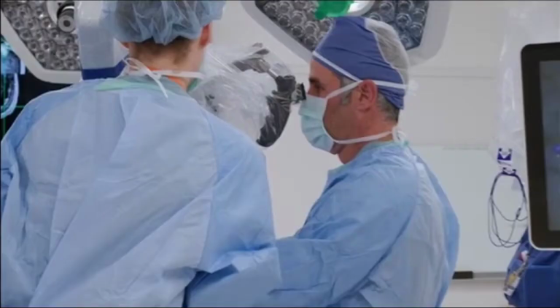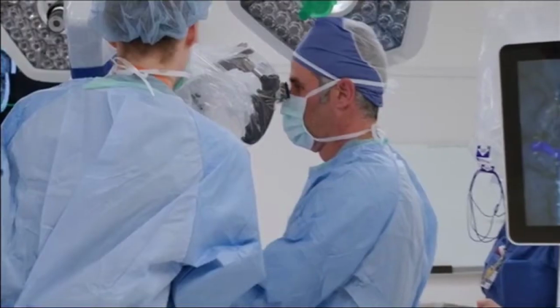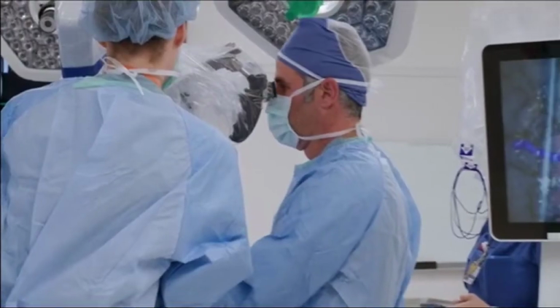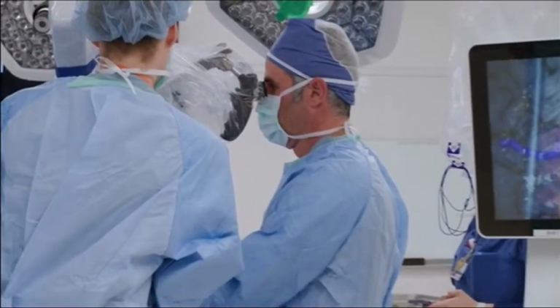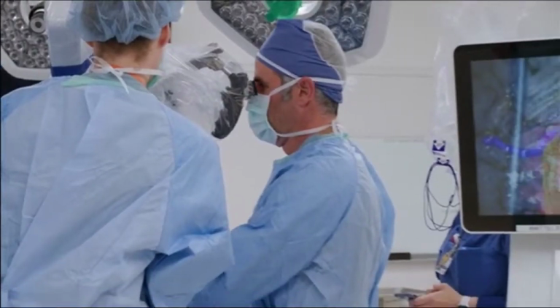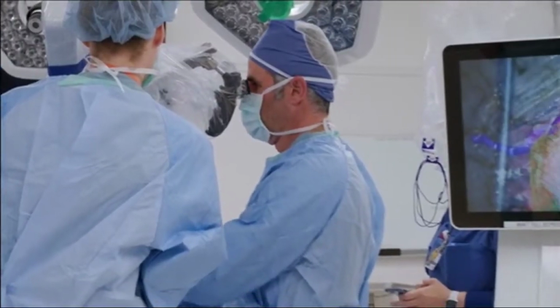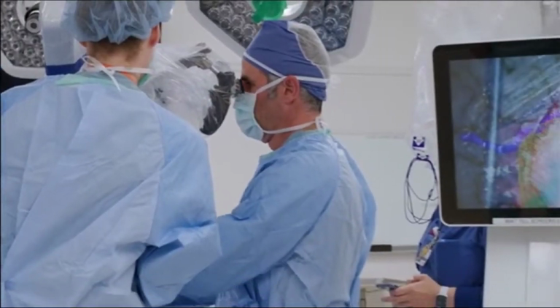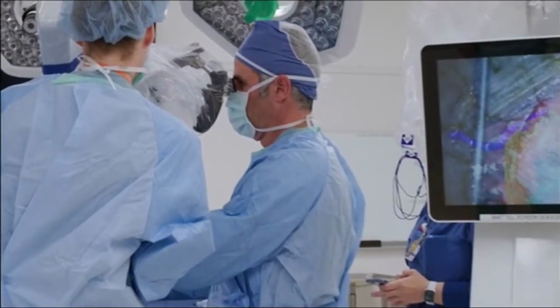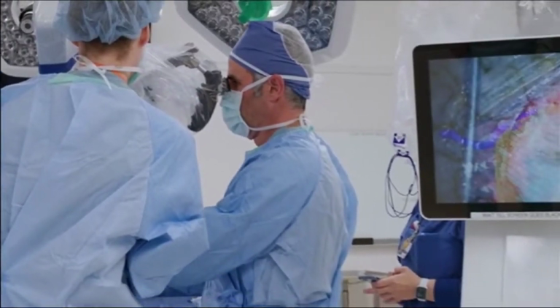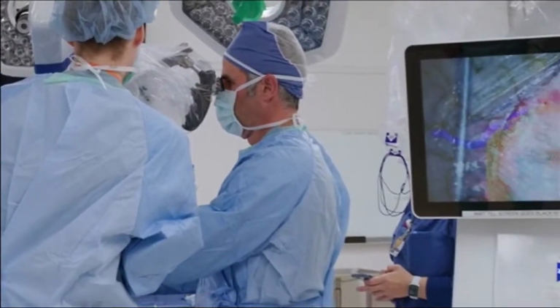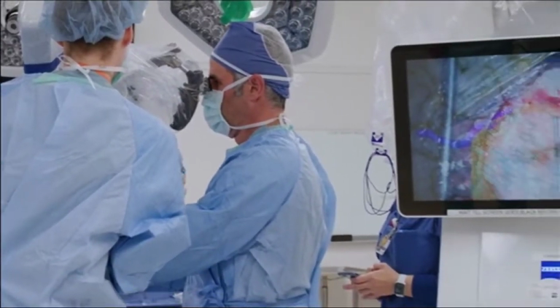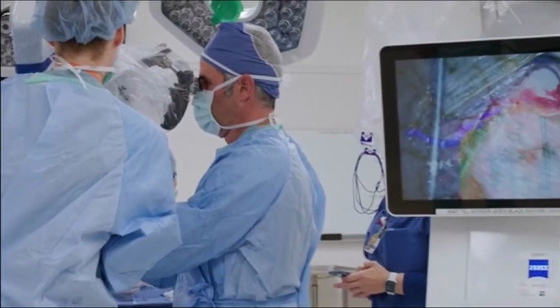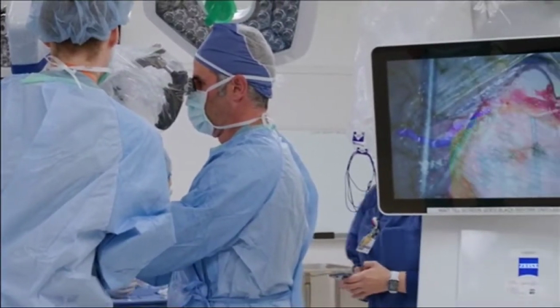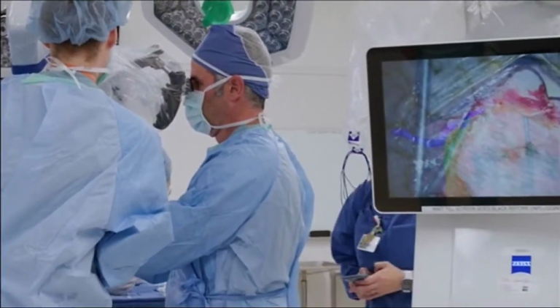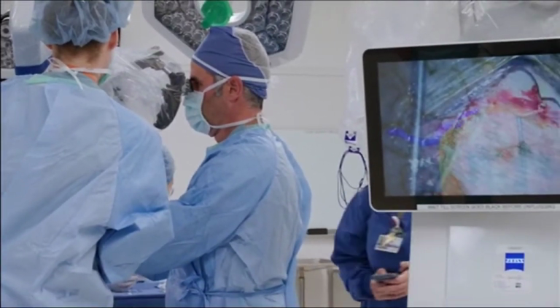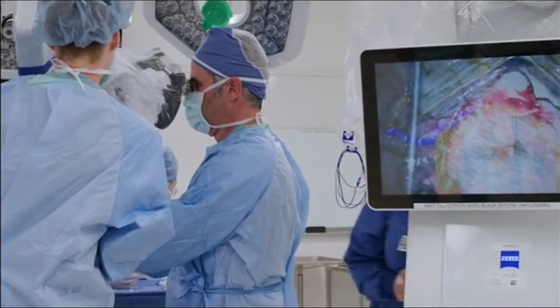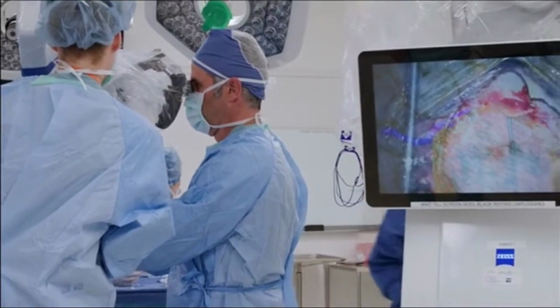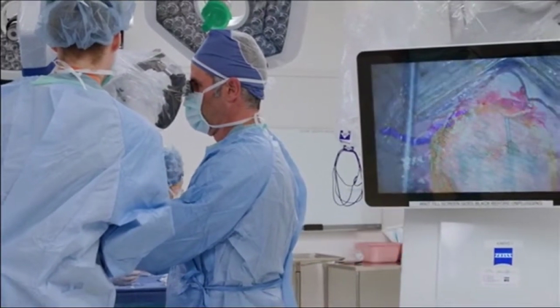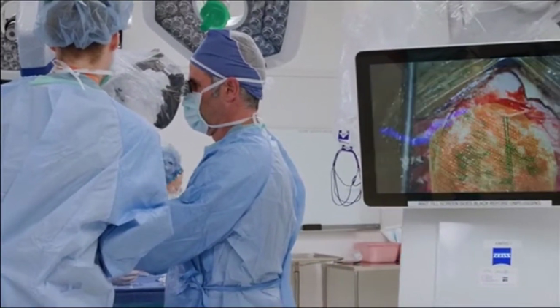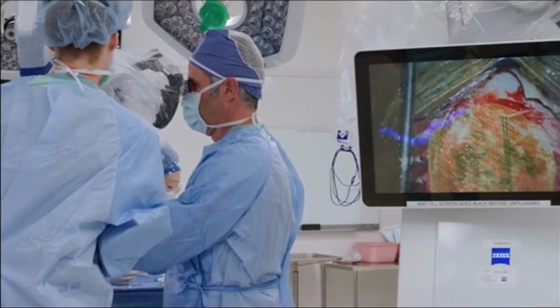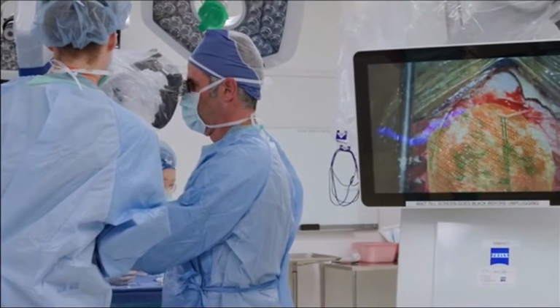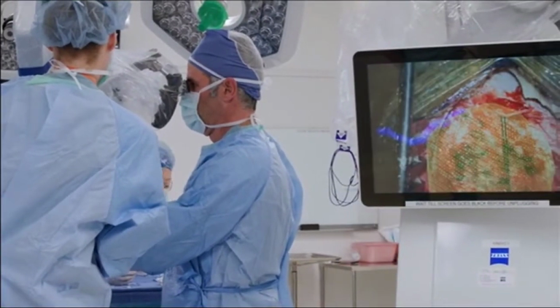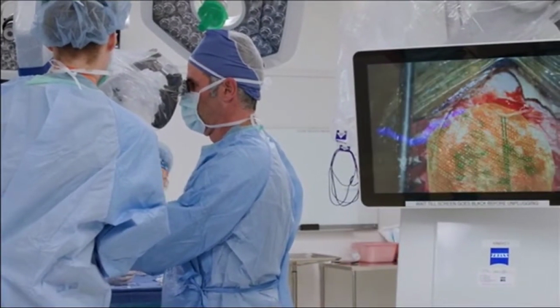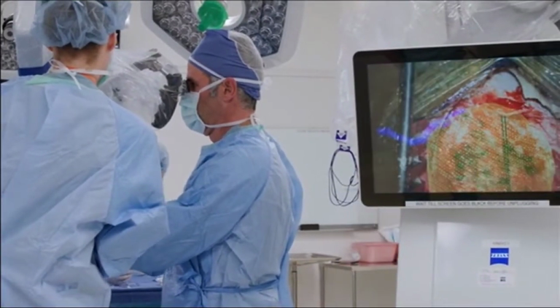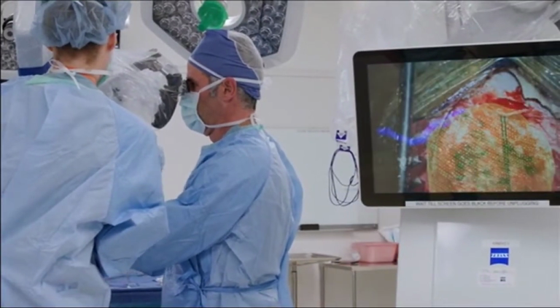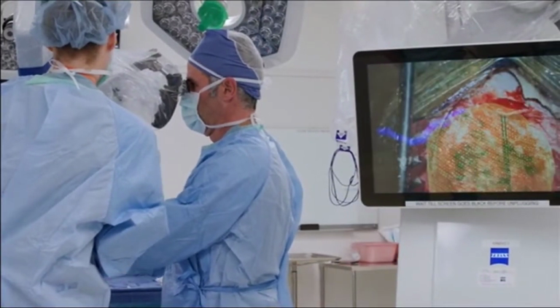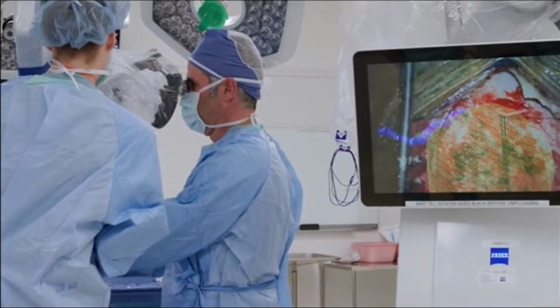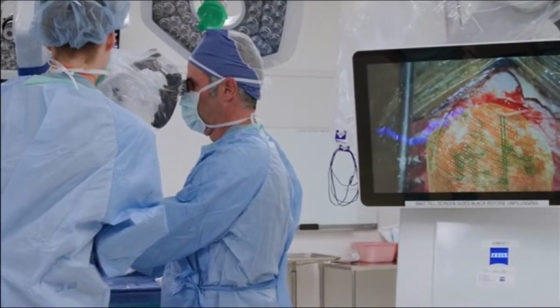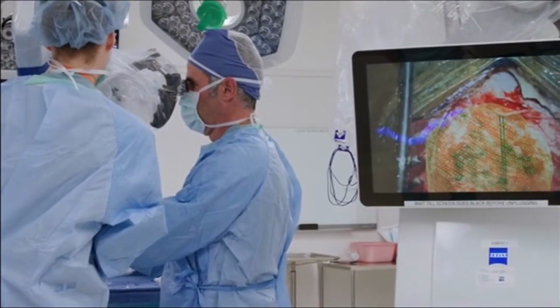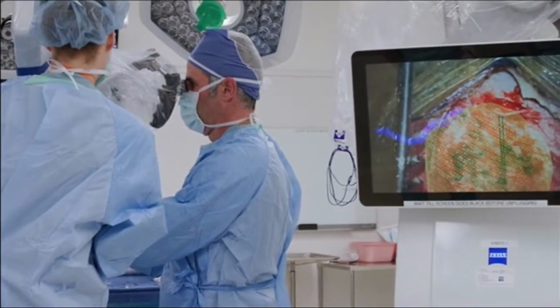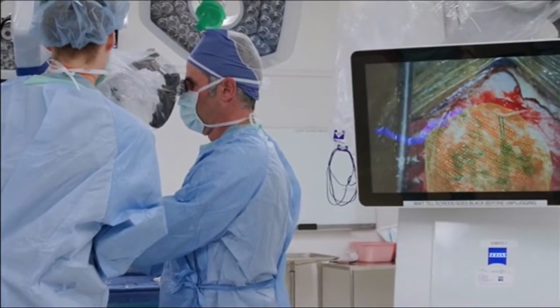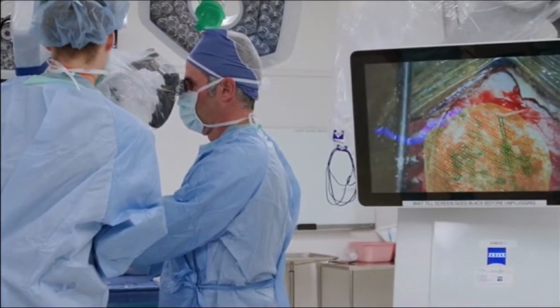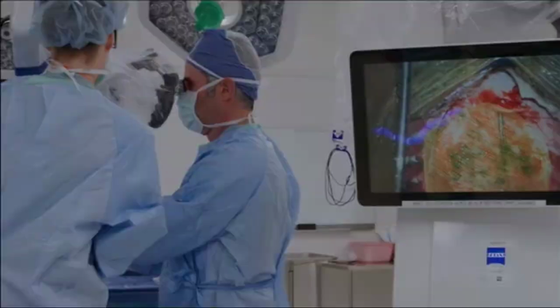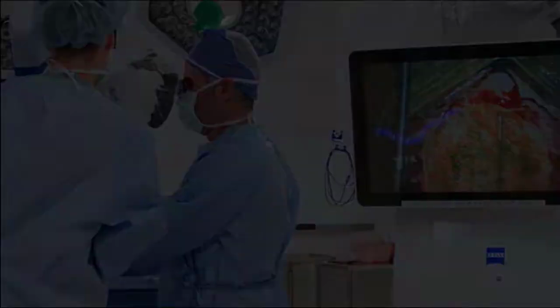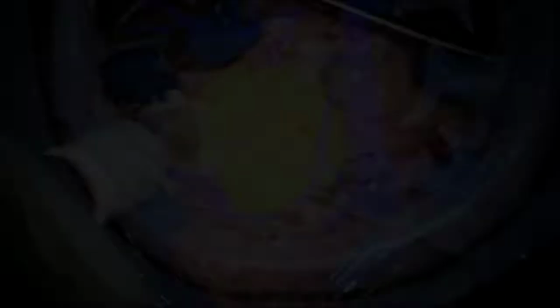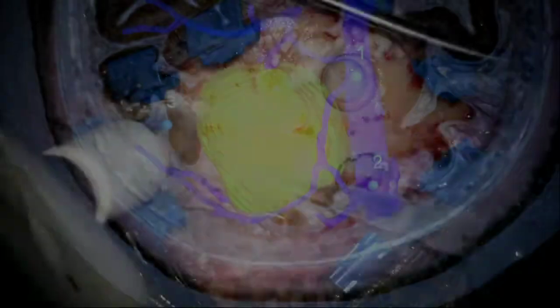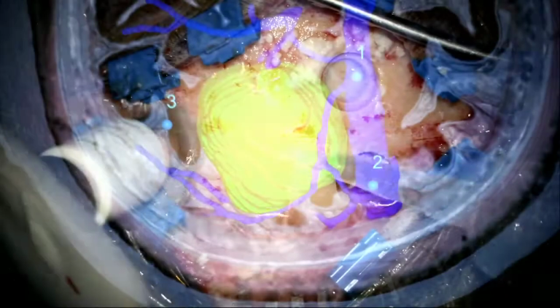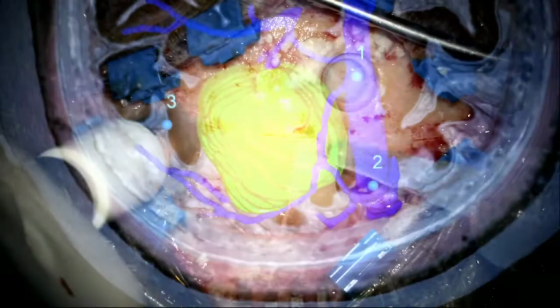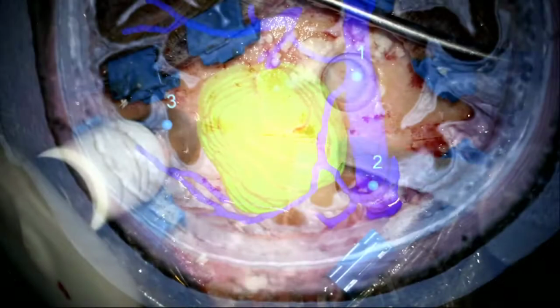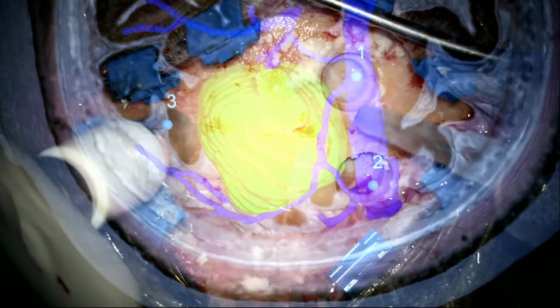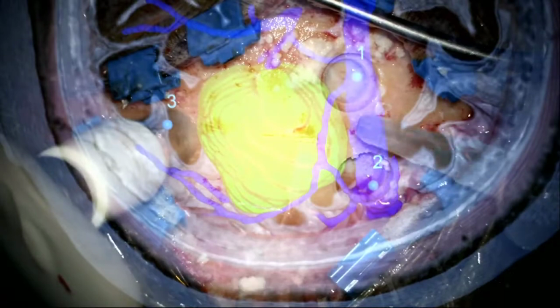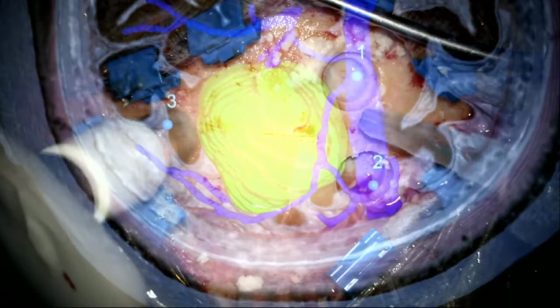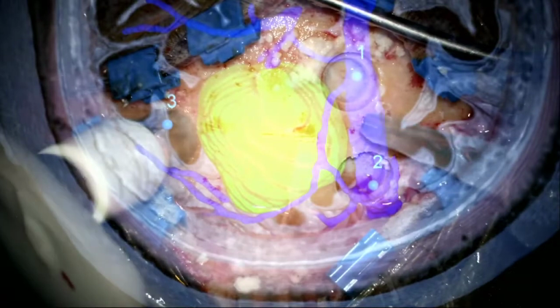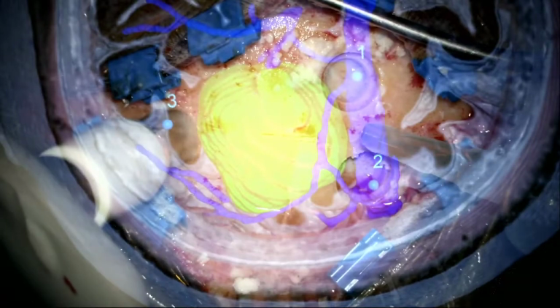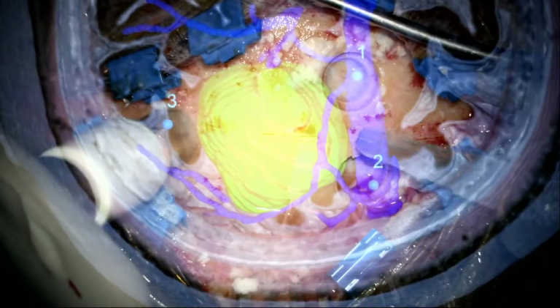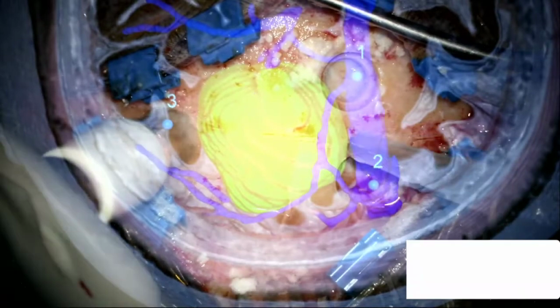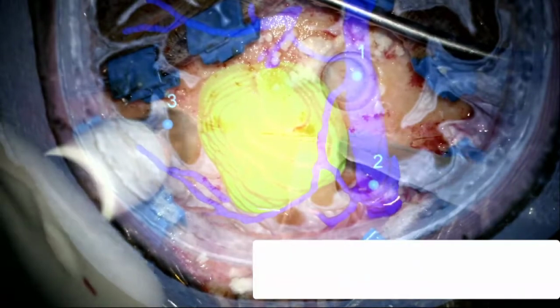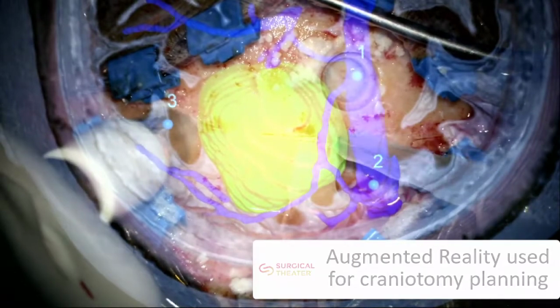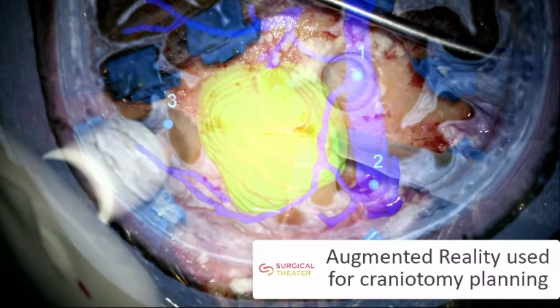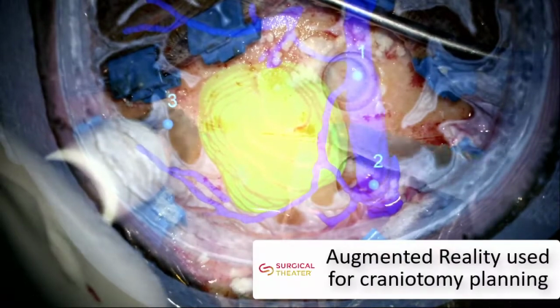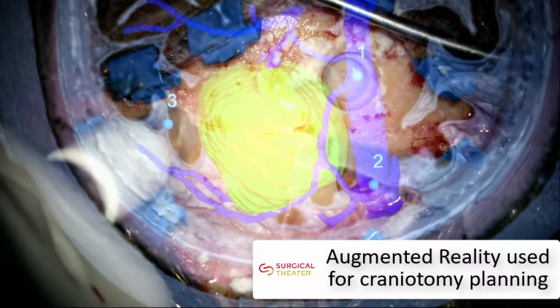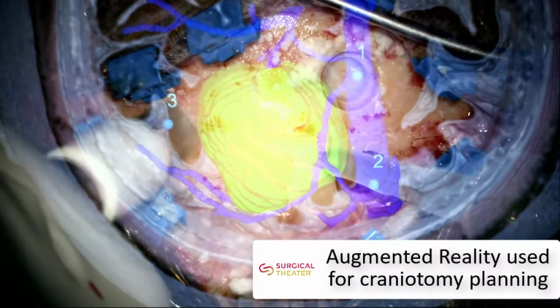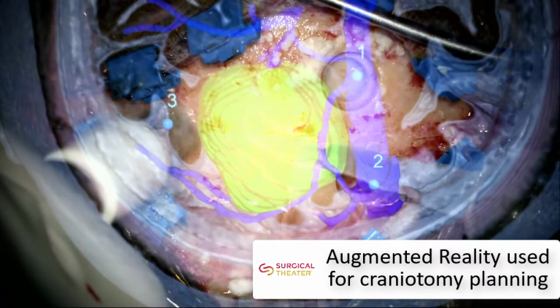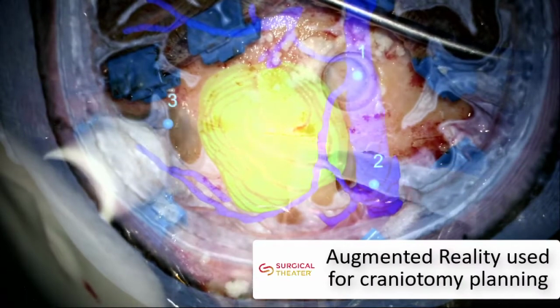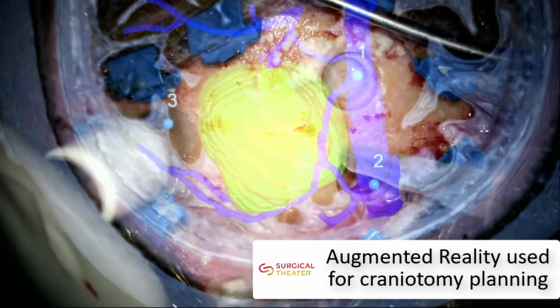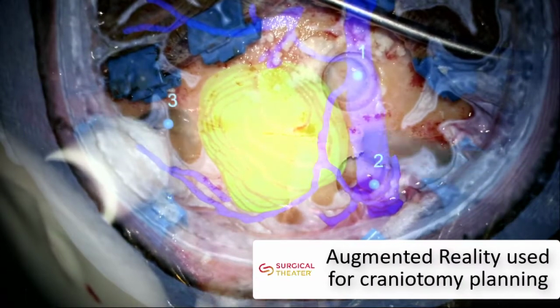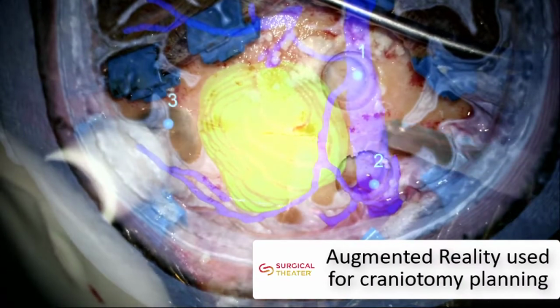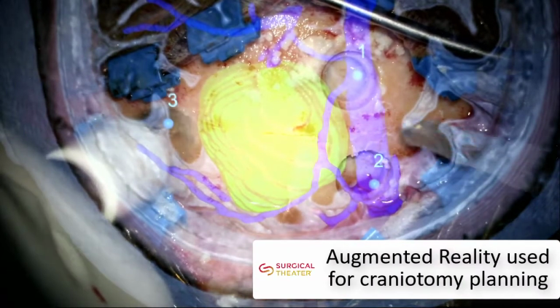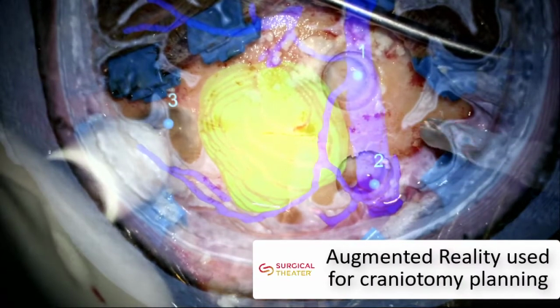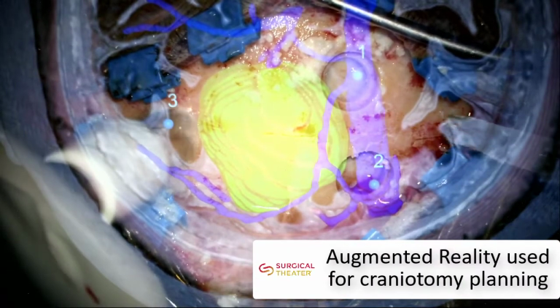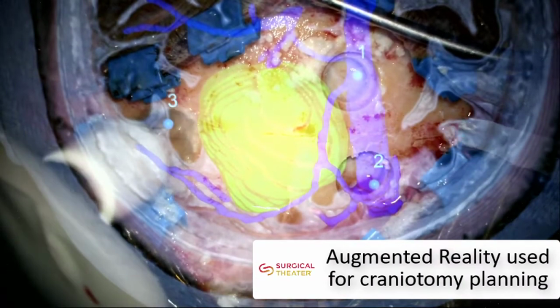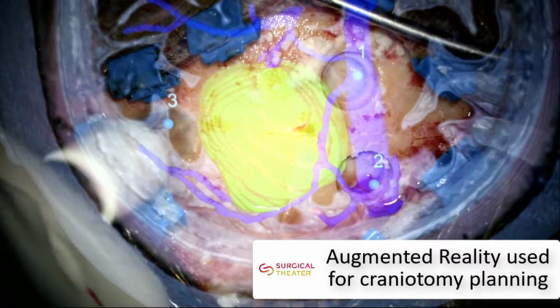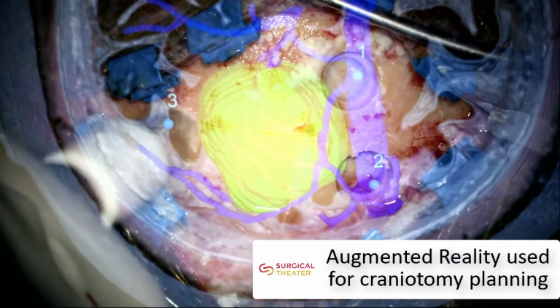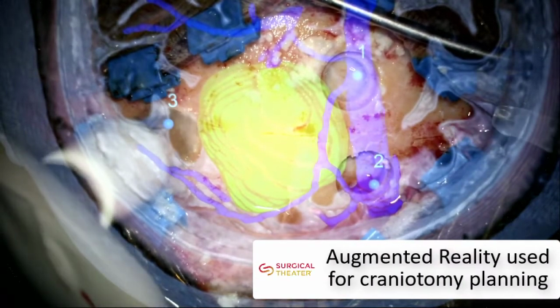Sync-AR is streamlining craniotomy planning by overlaying 360-degree VR objects on the patient's anatomy.